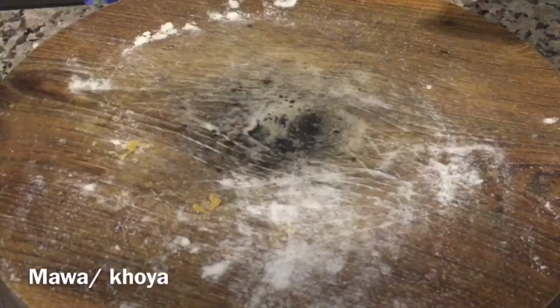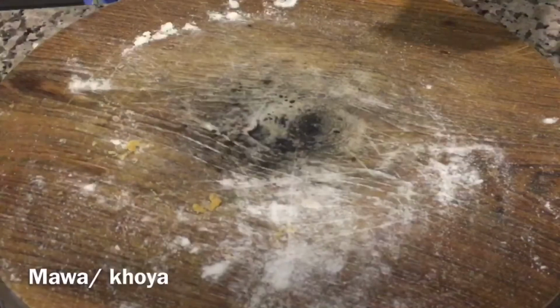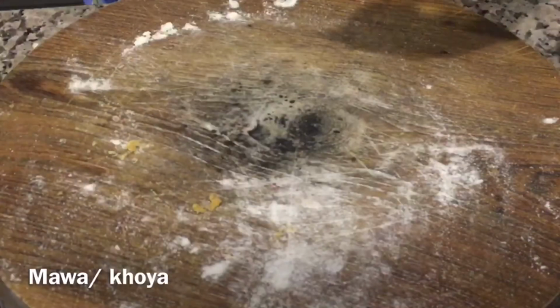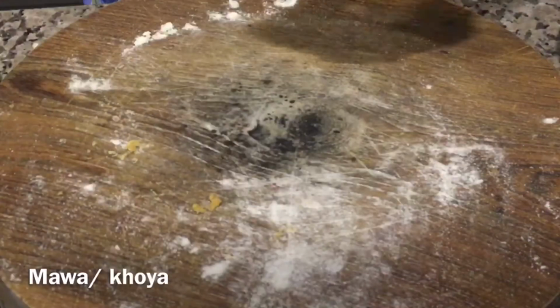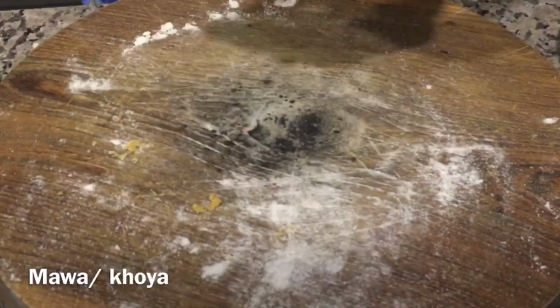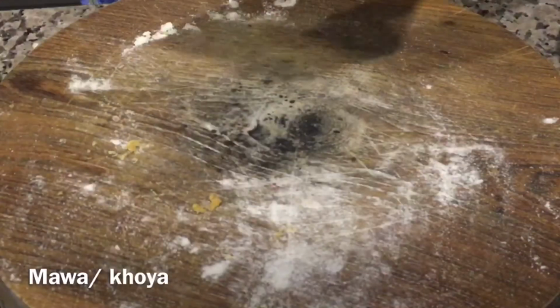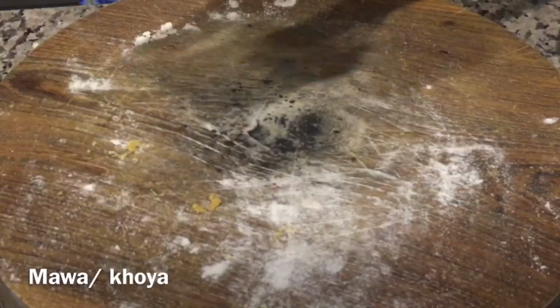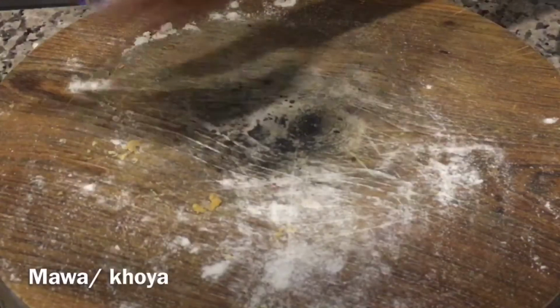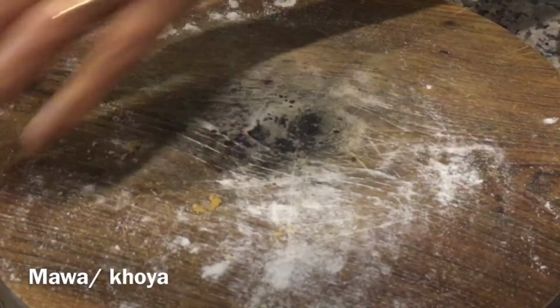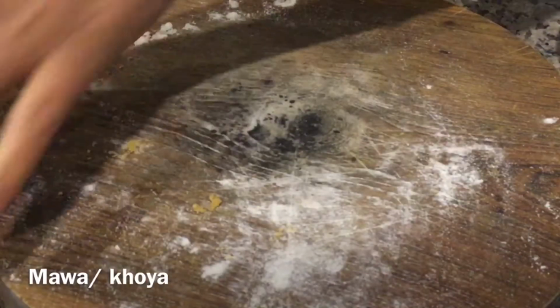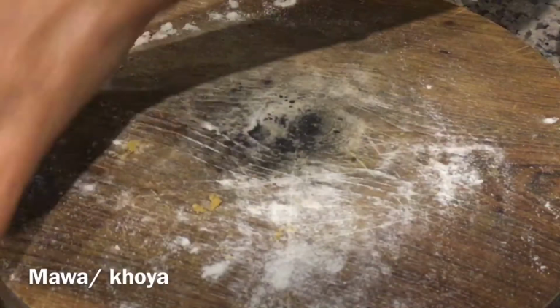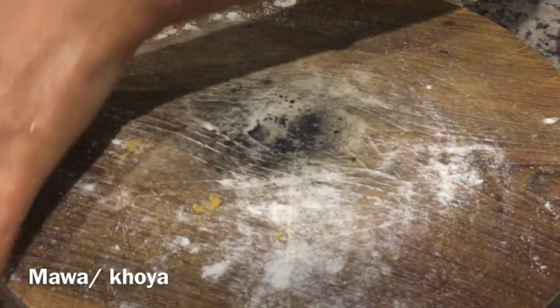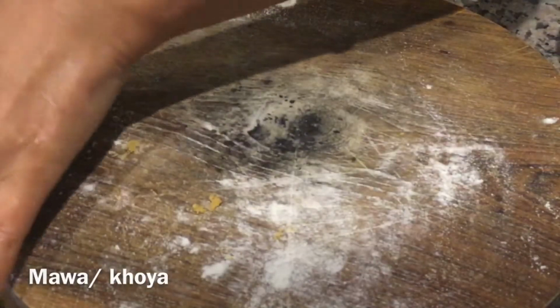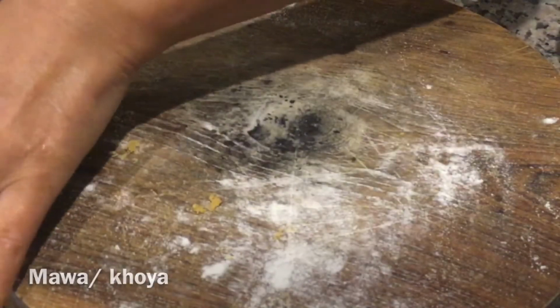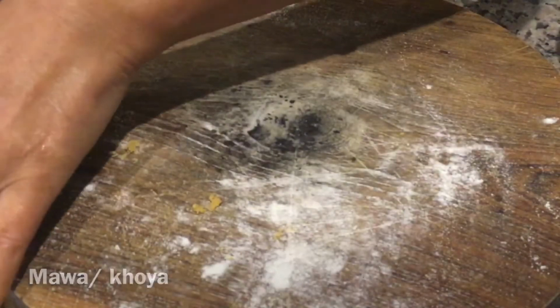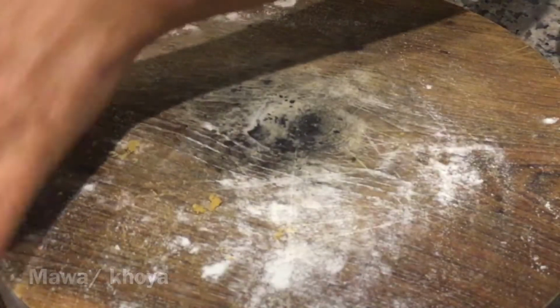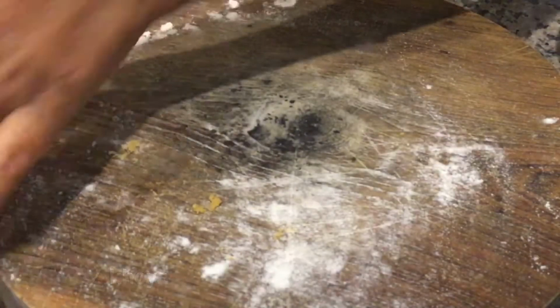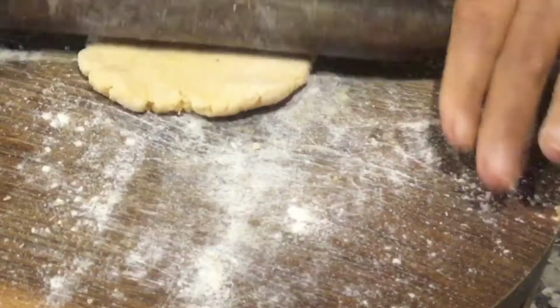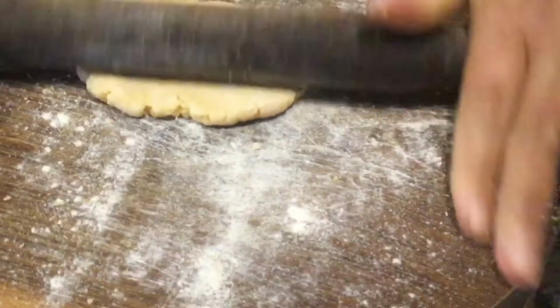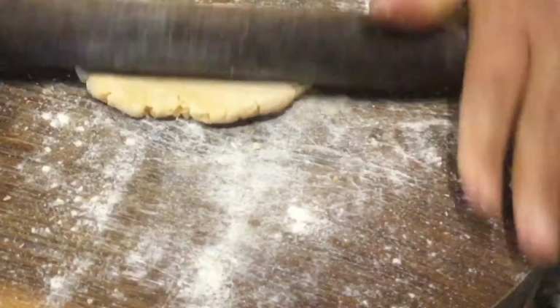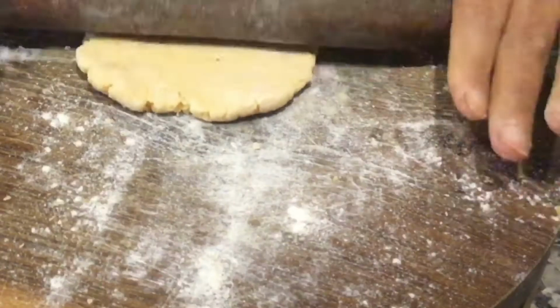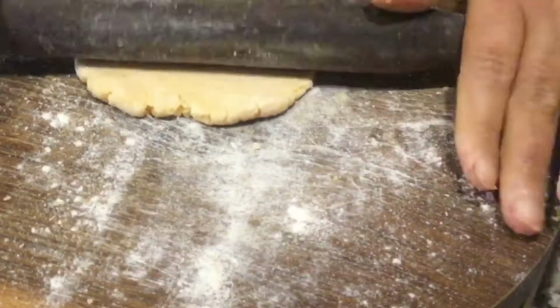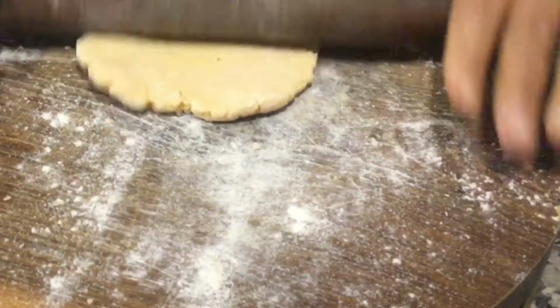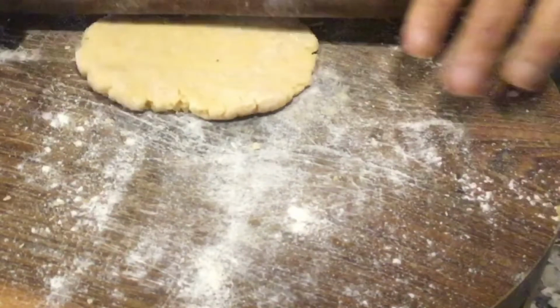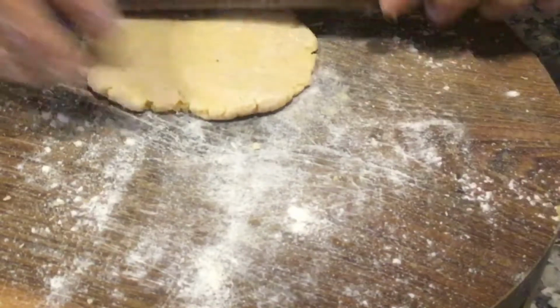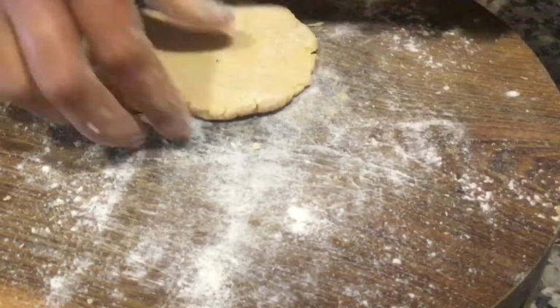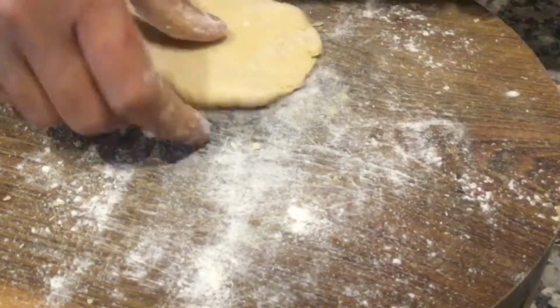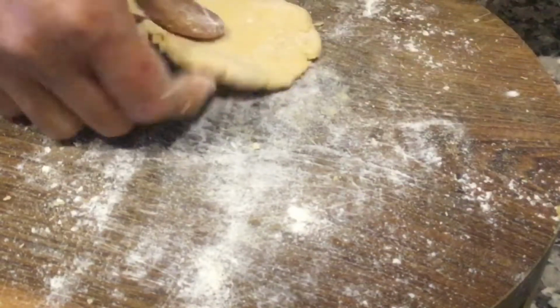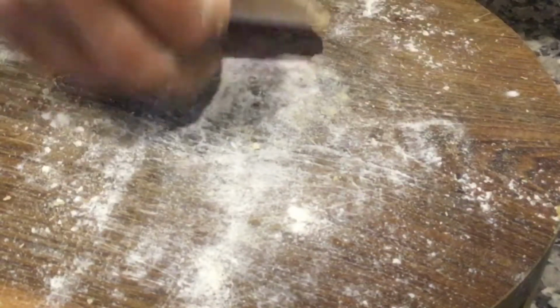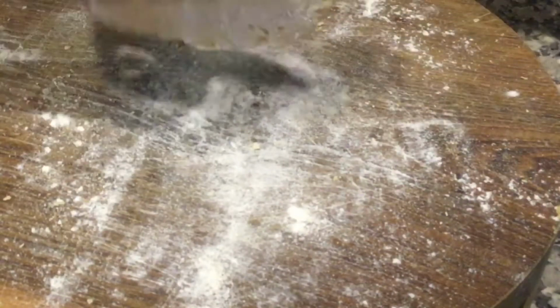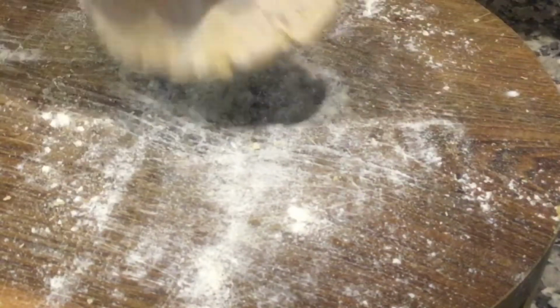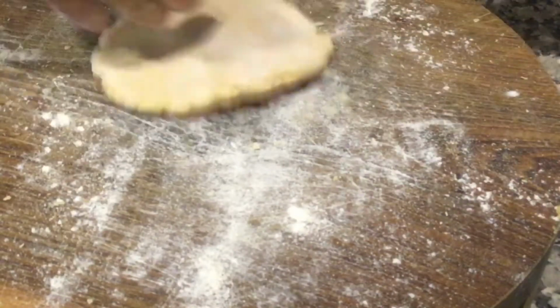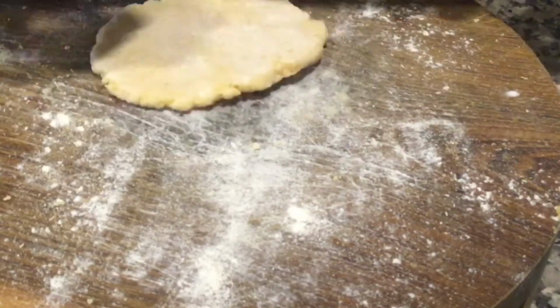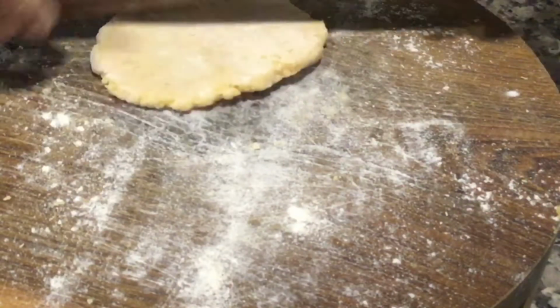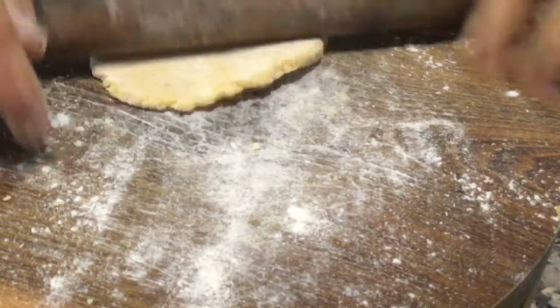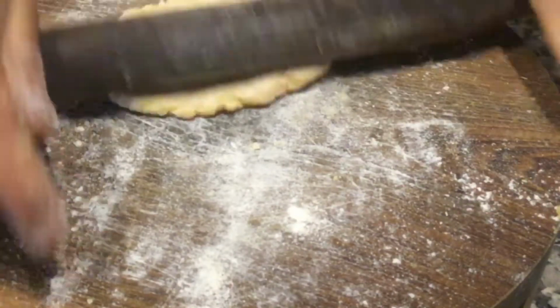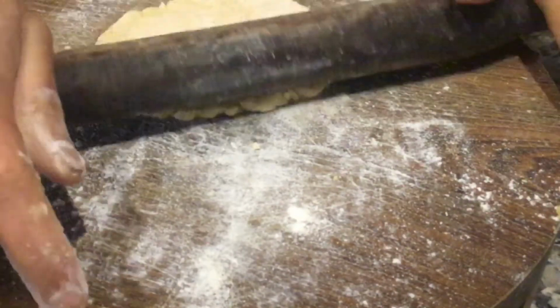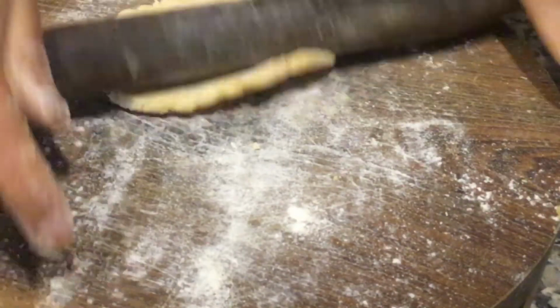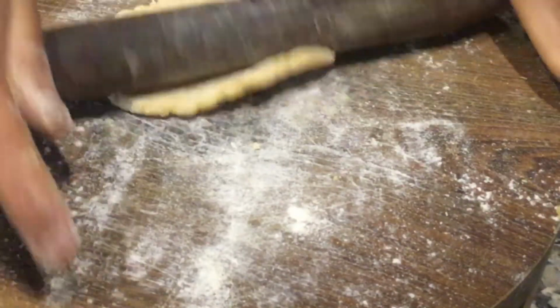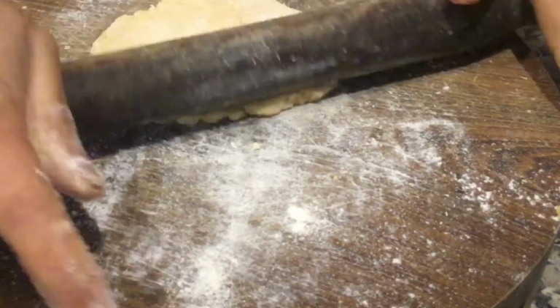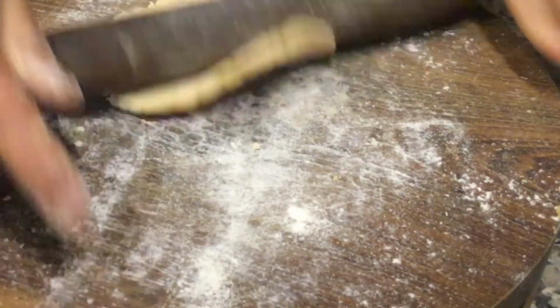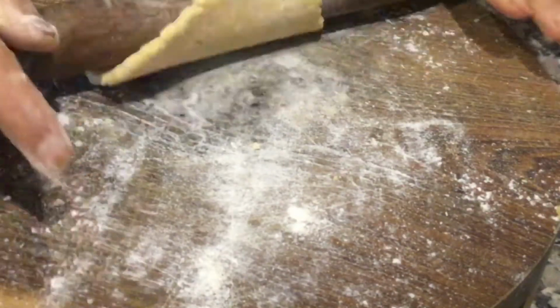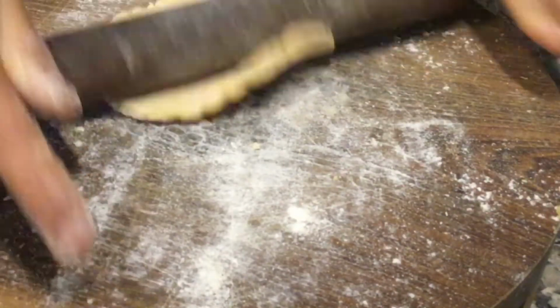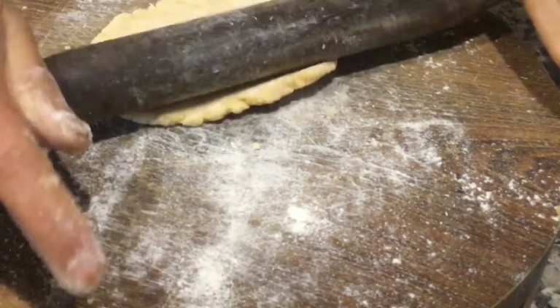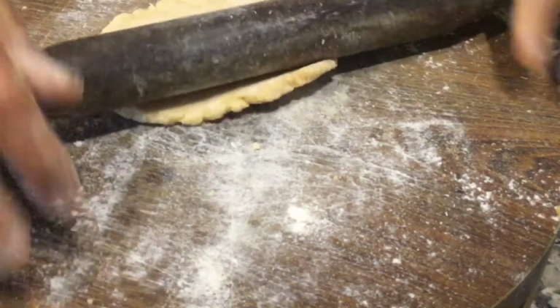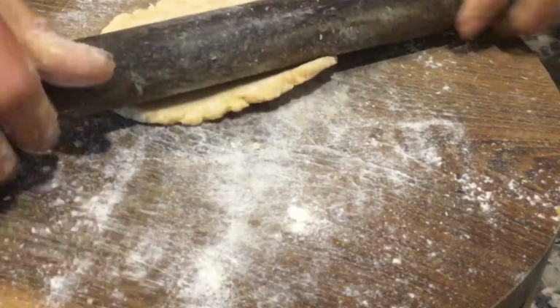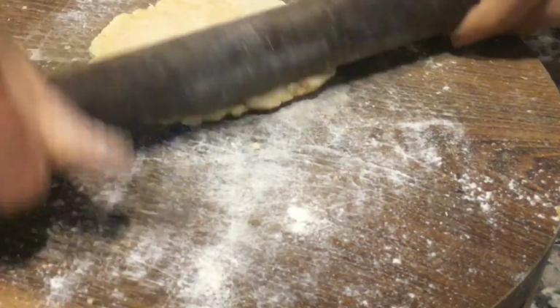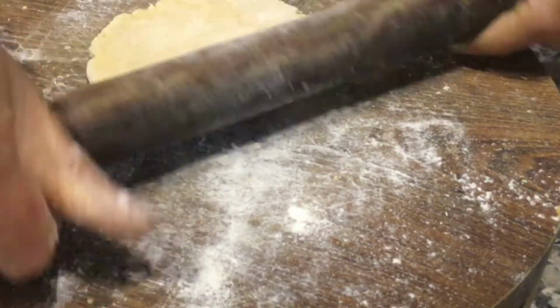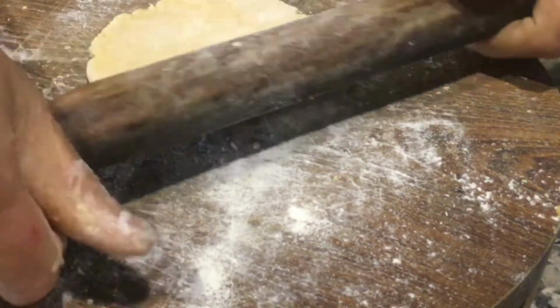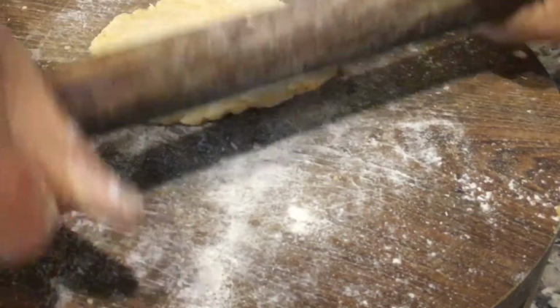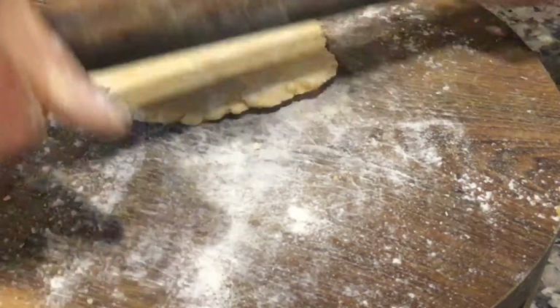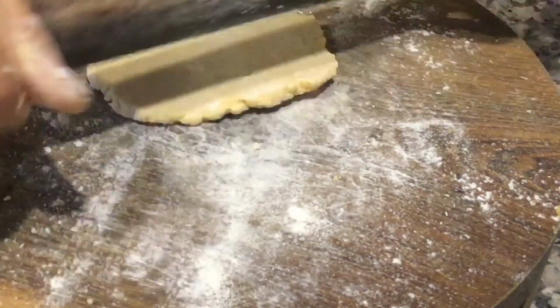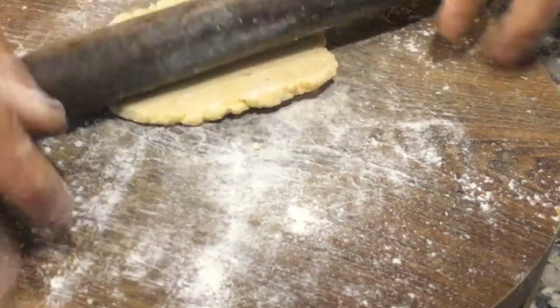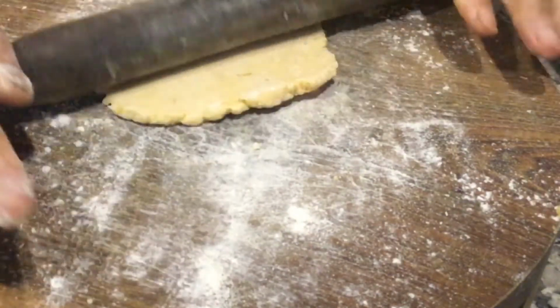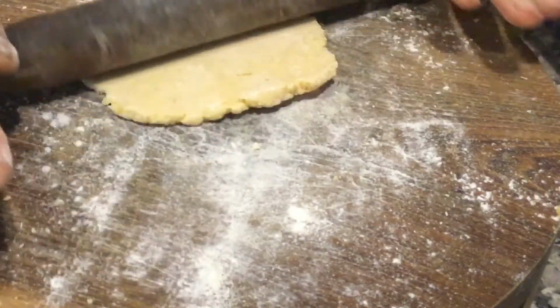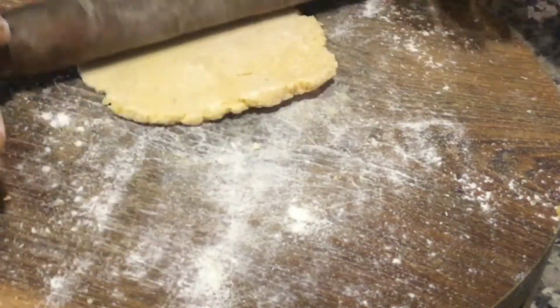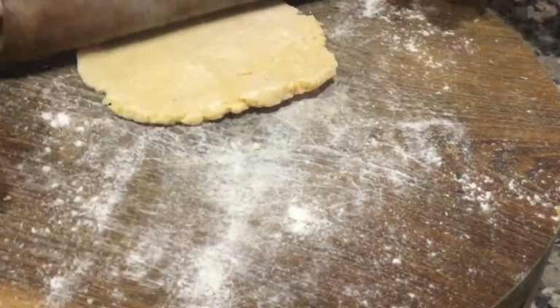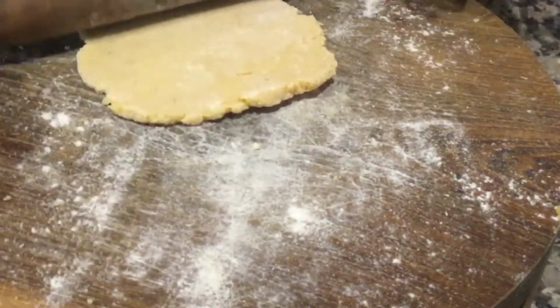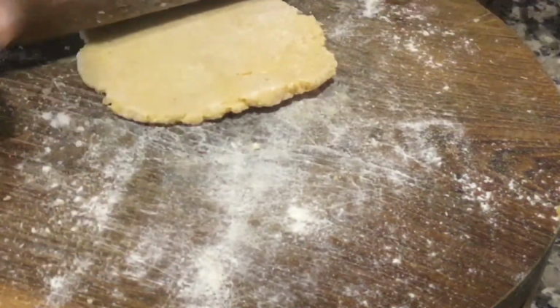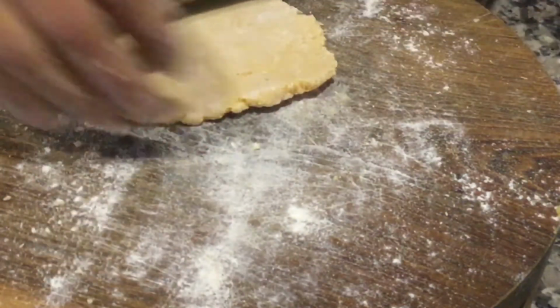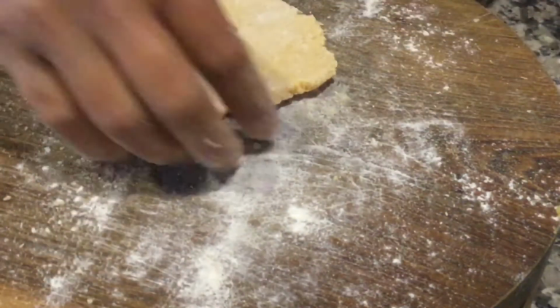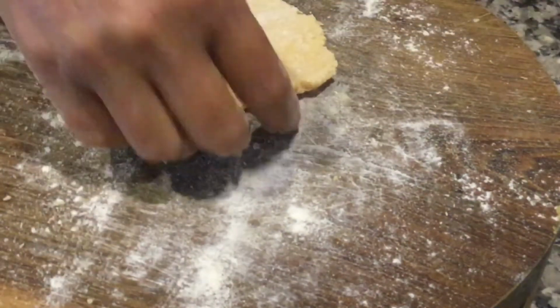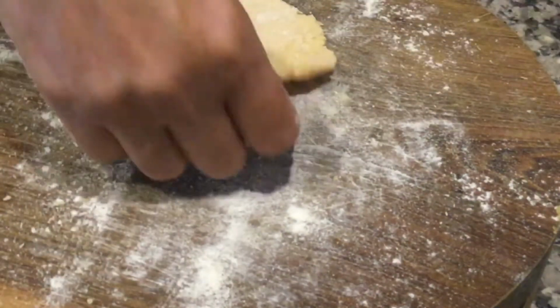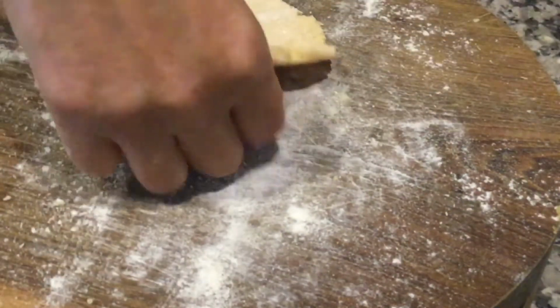Take Mawa or Khoya. Take a portion of Mawa and roll it like this.